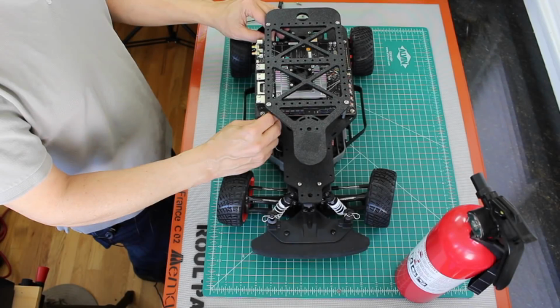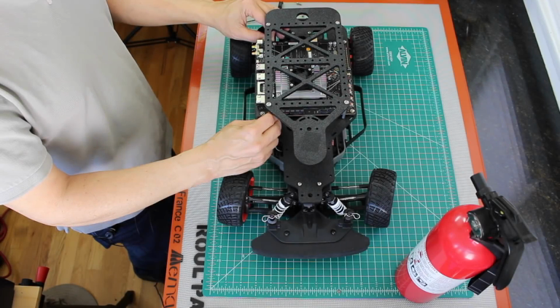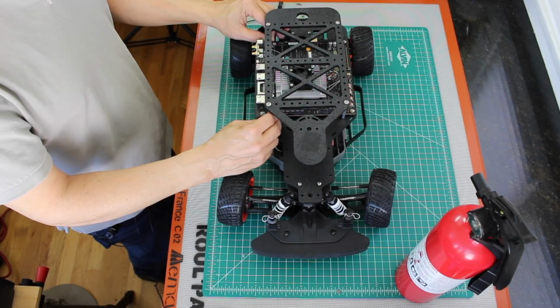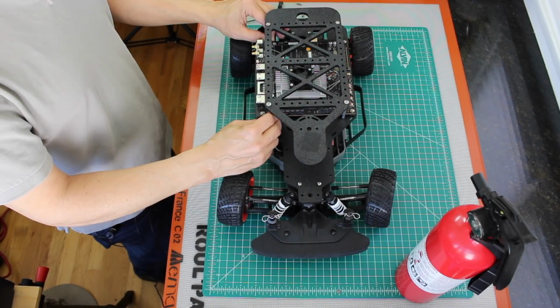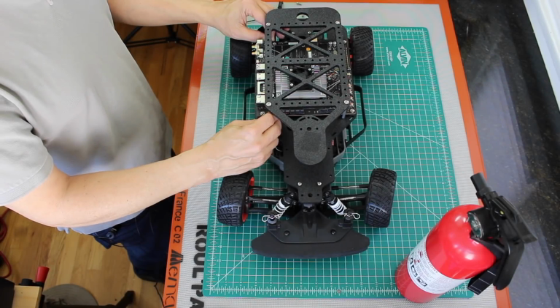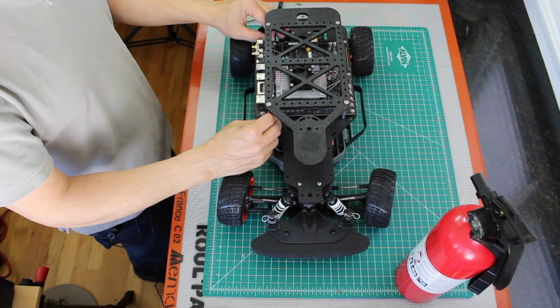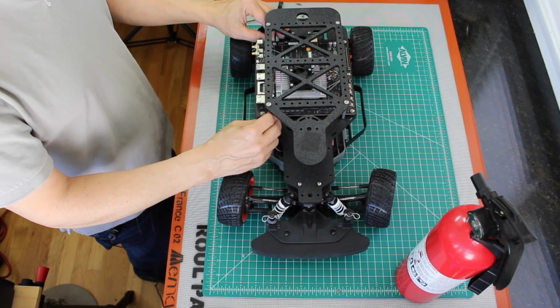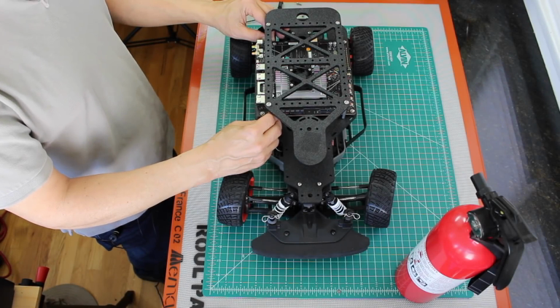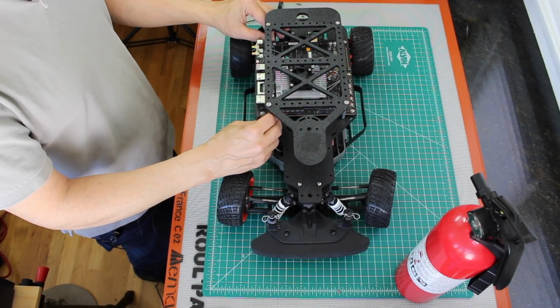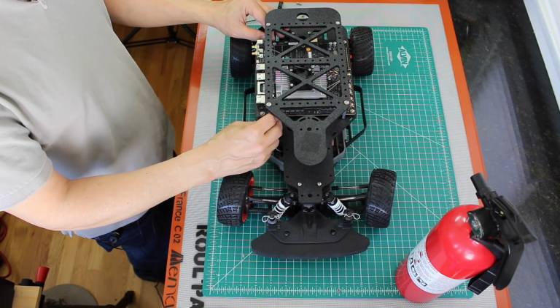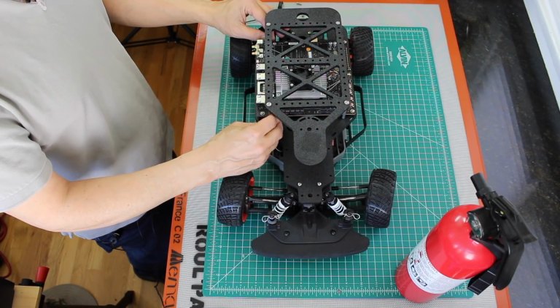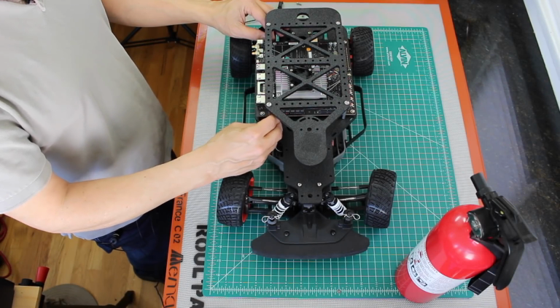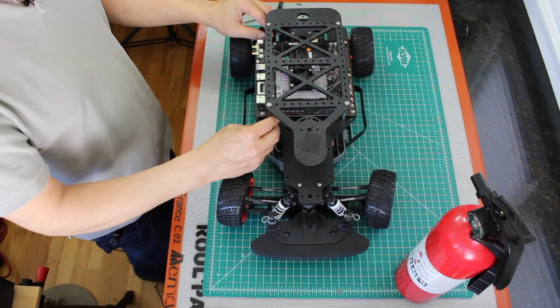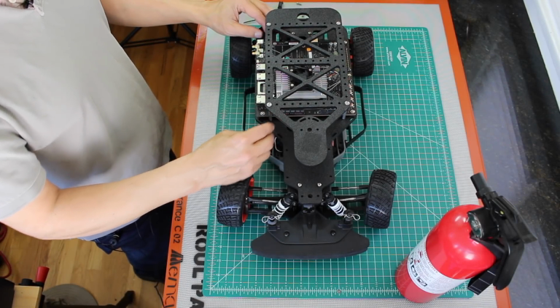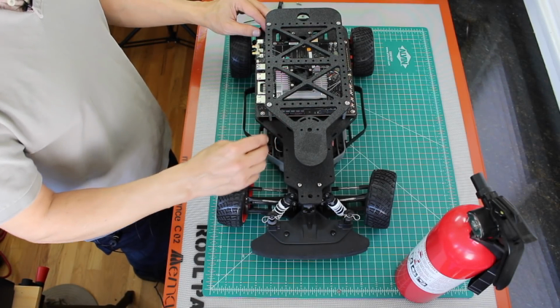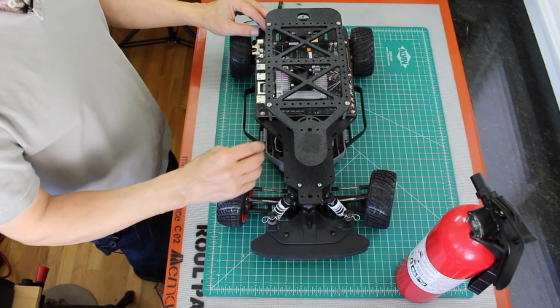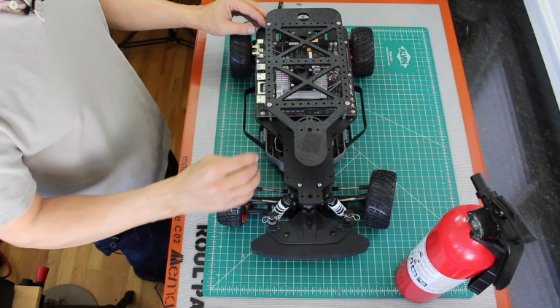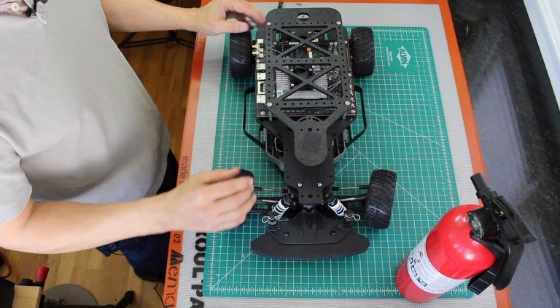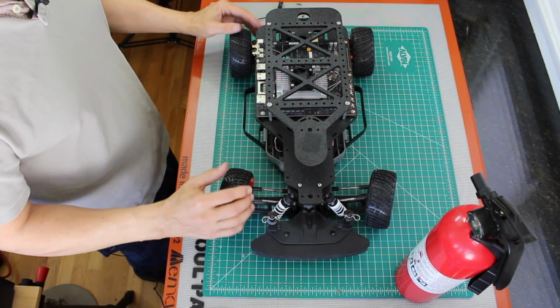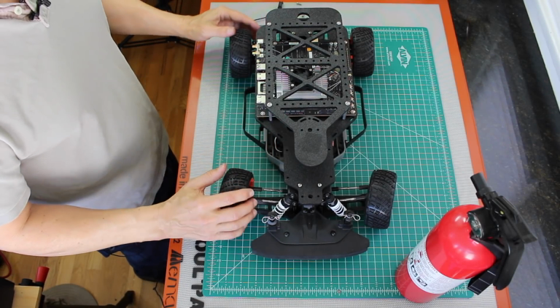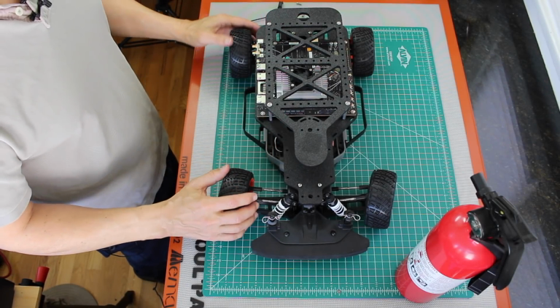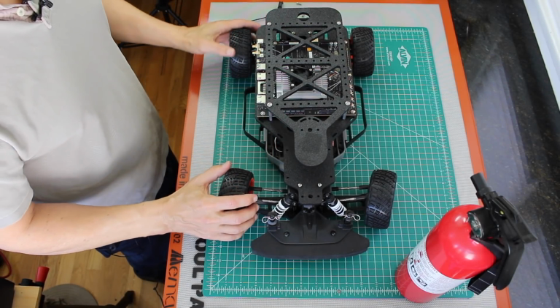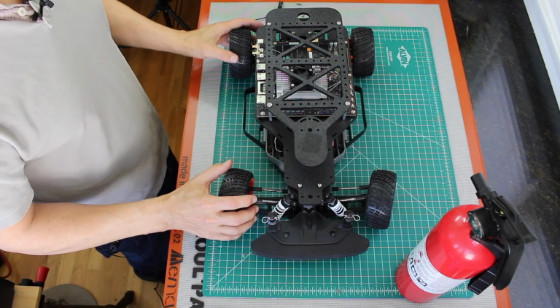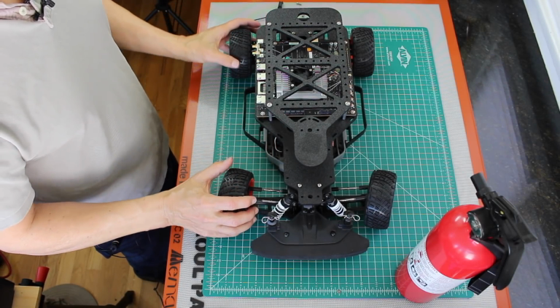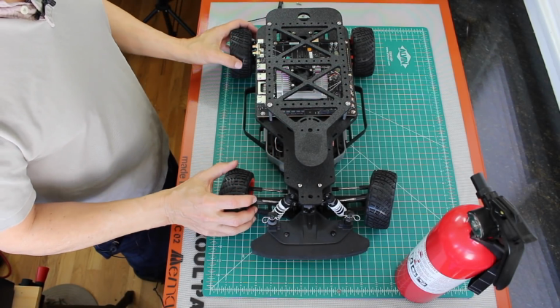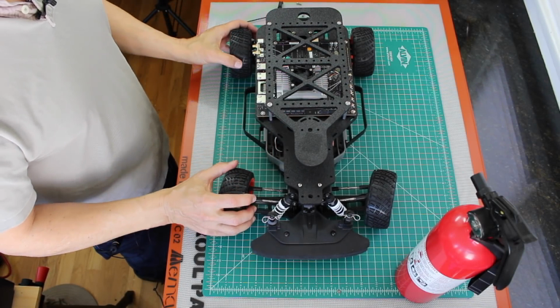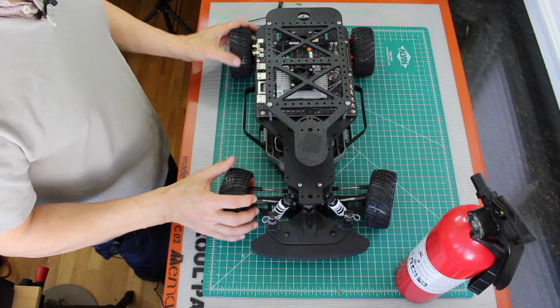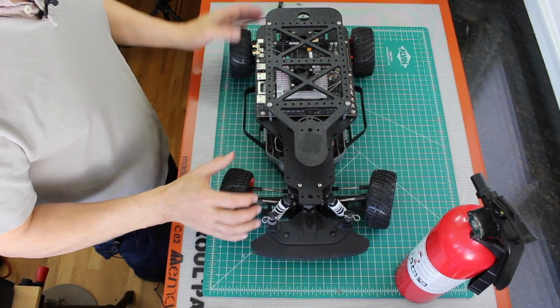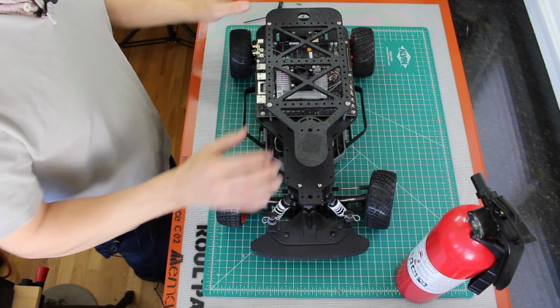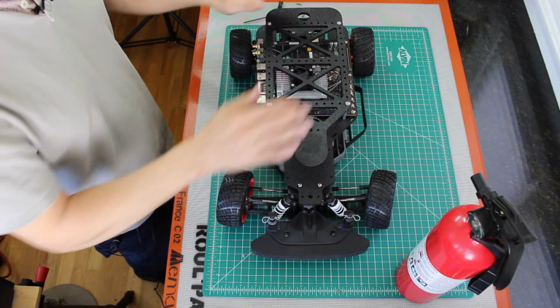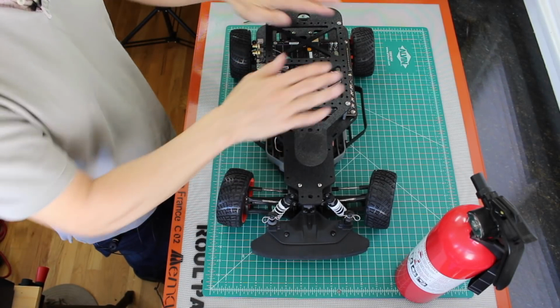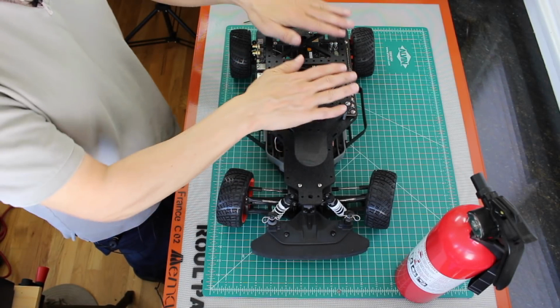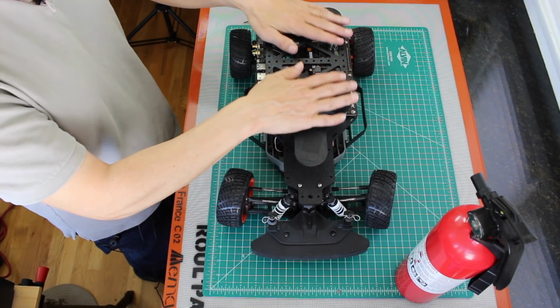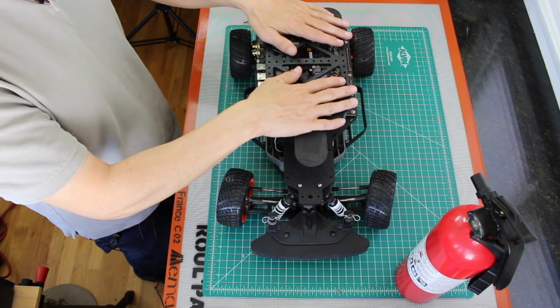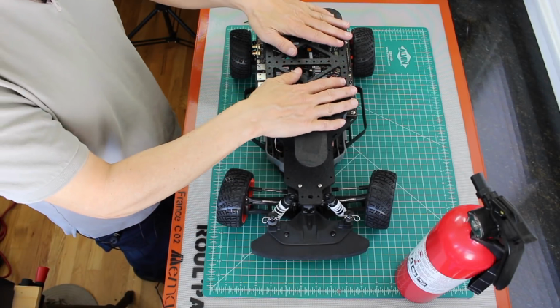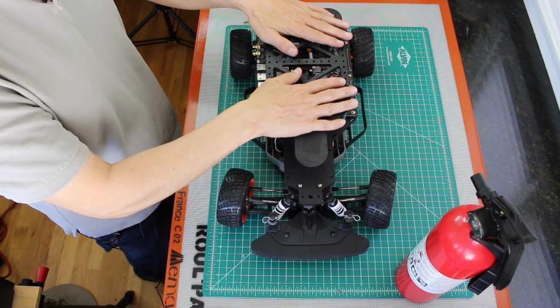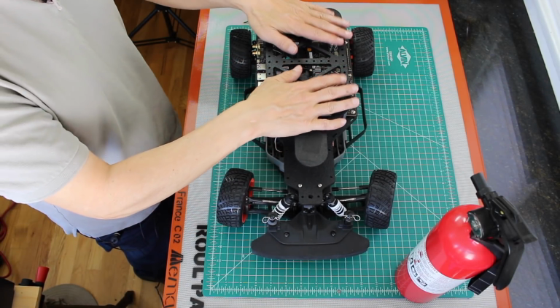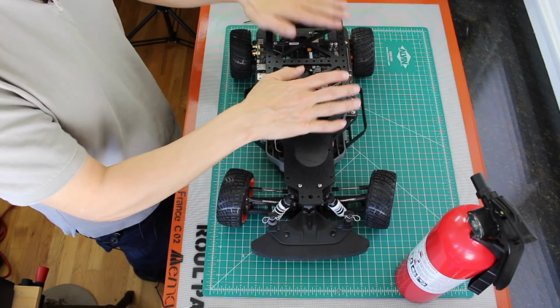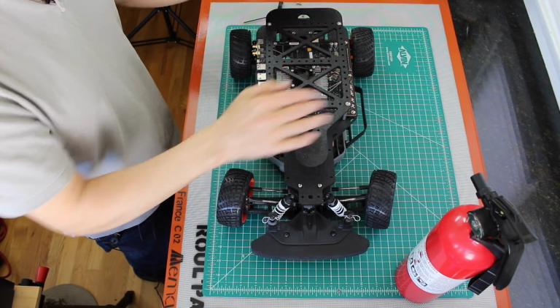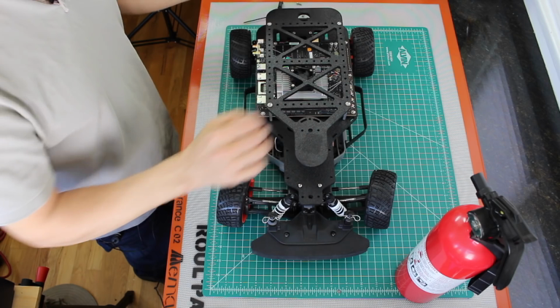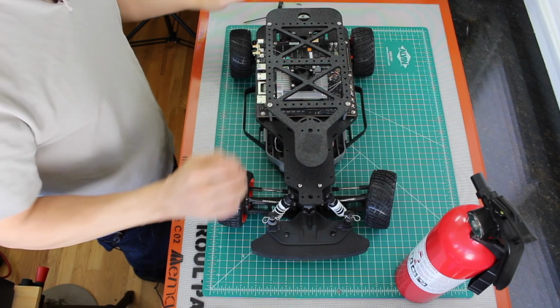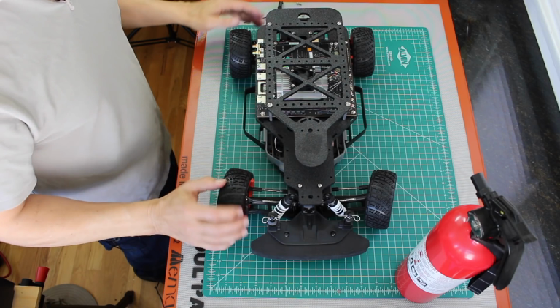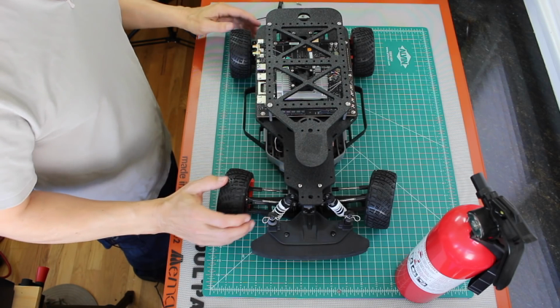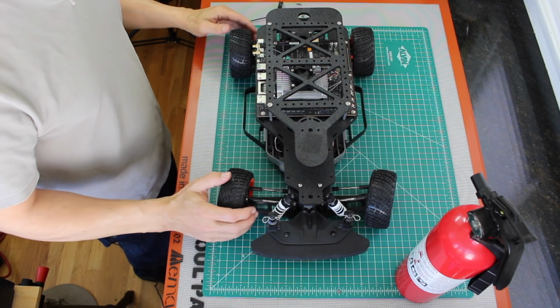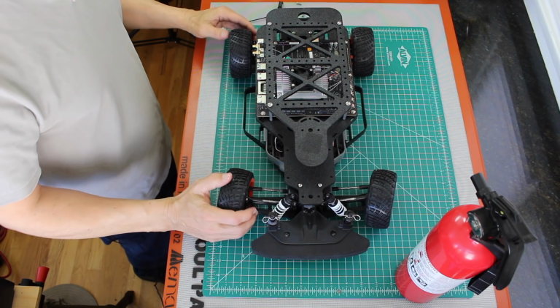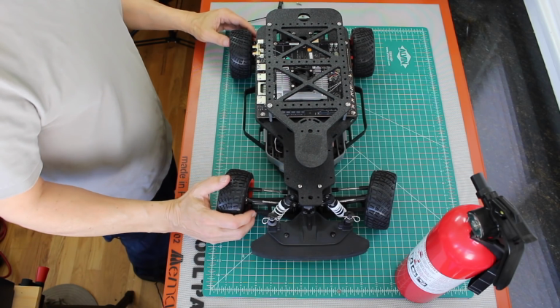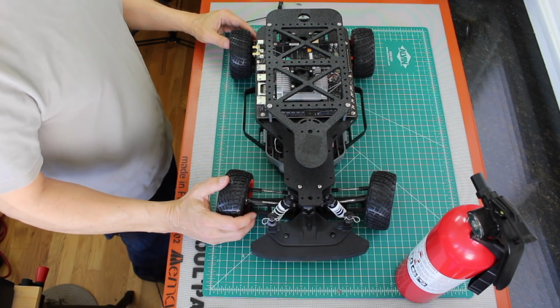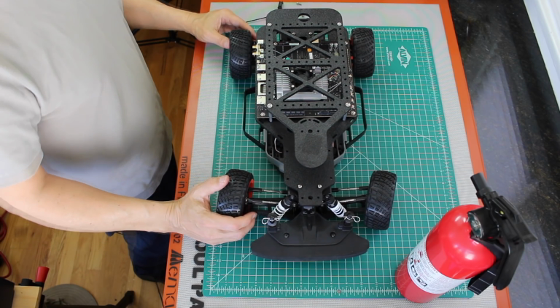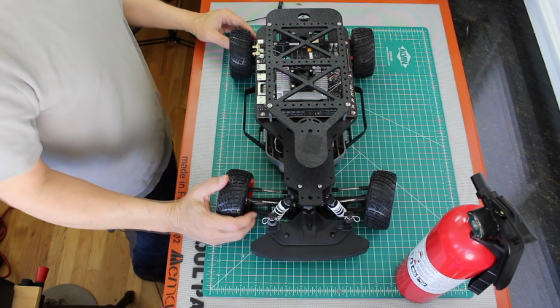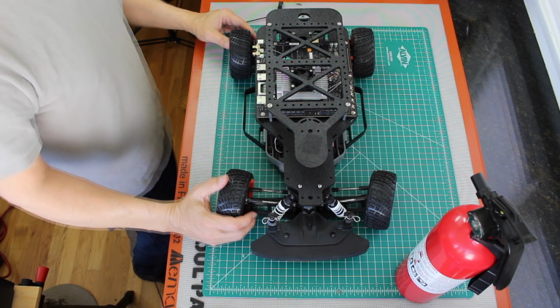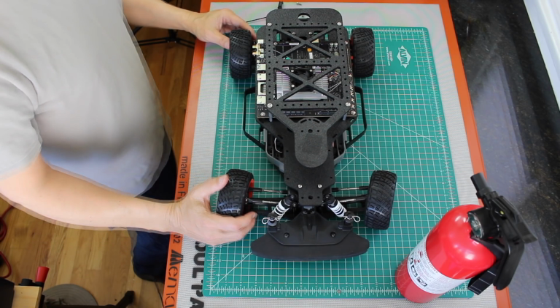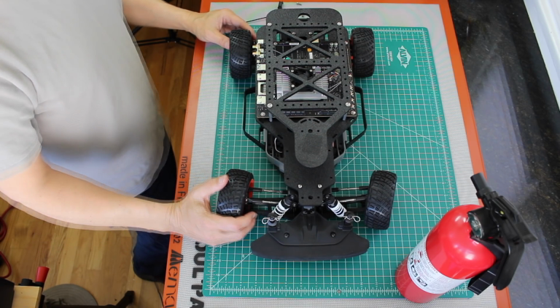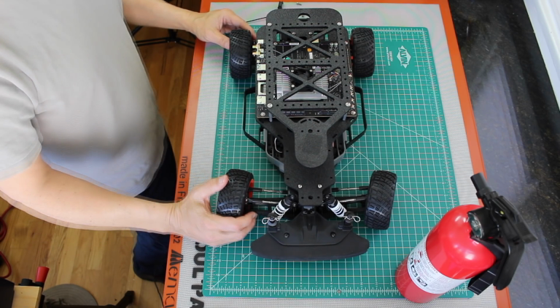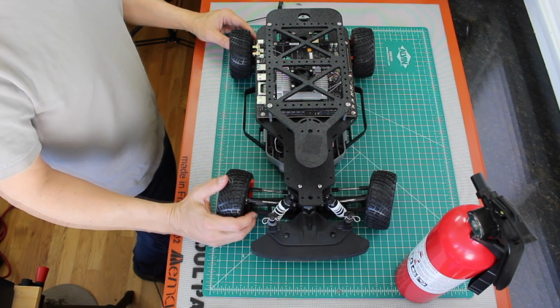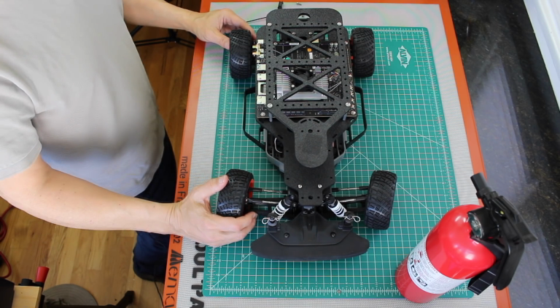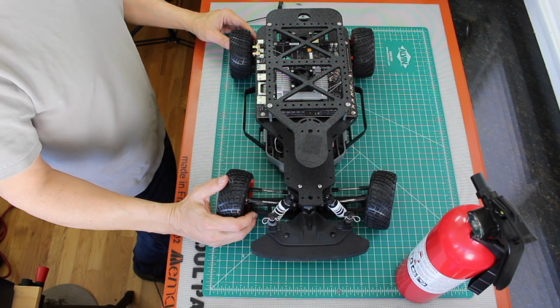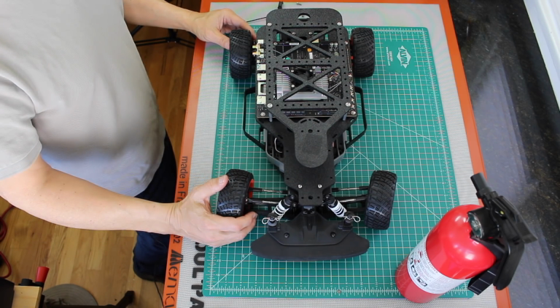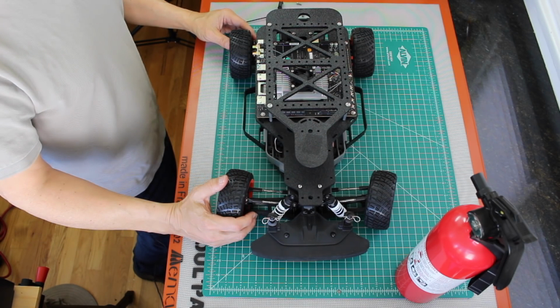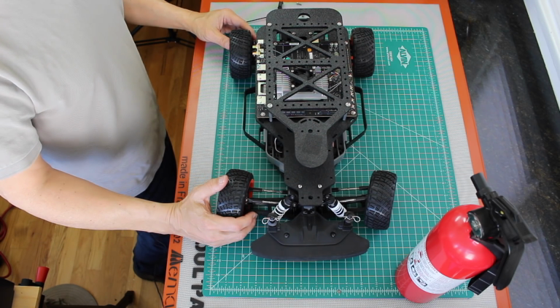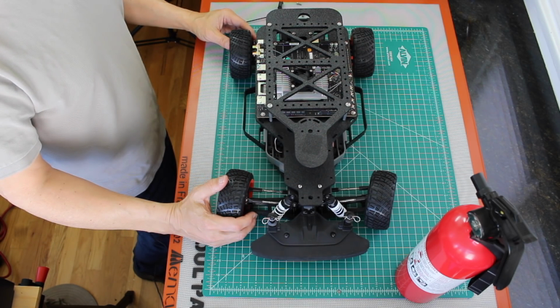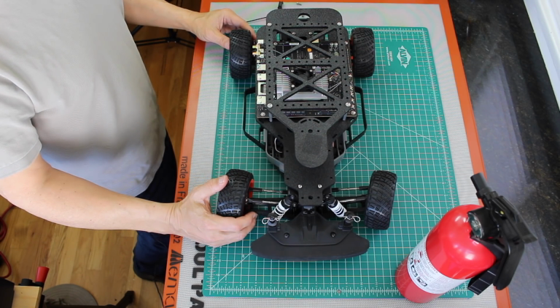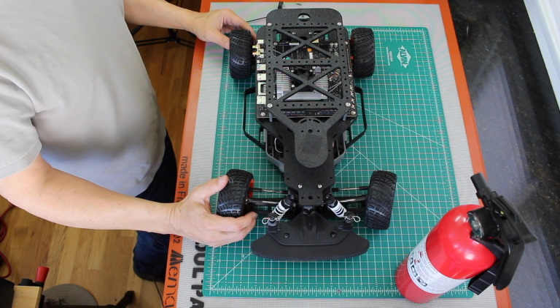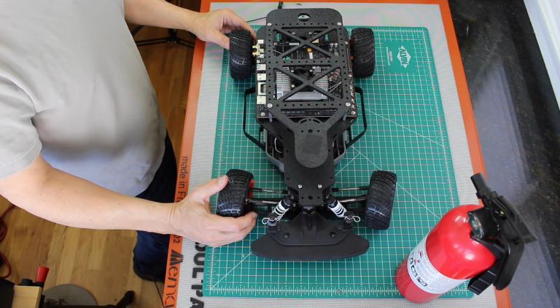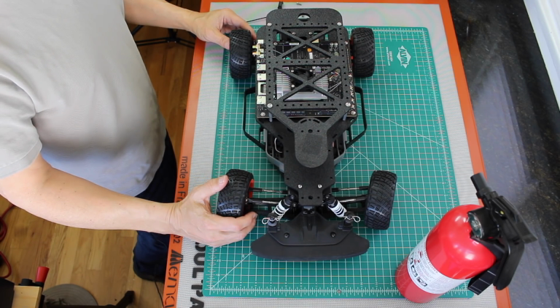Next up we'll do some wiring and we'll start working on the top platform. Thanks for watching — see you next time!